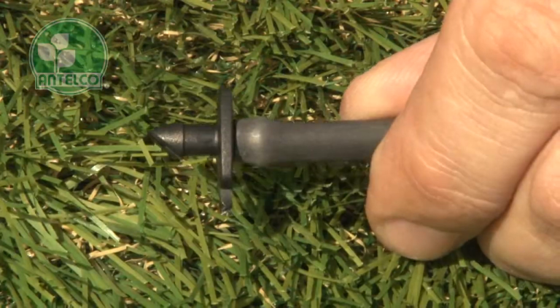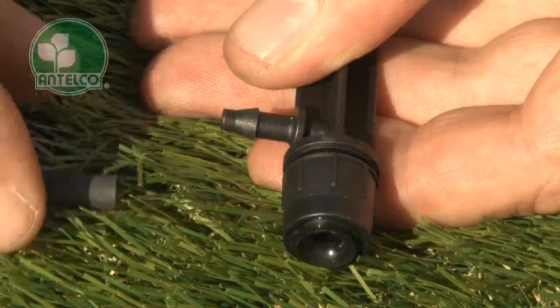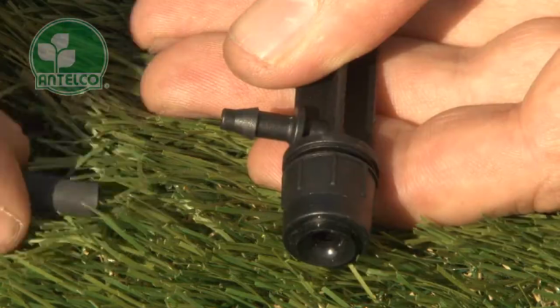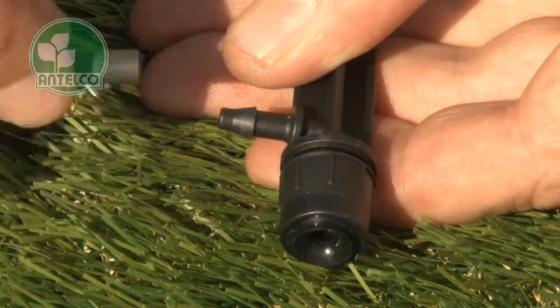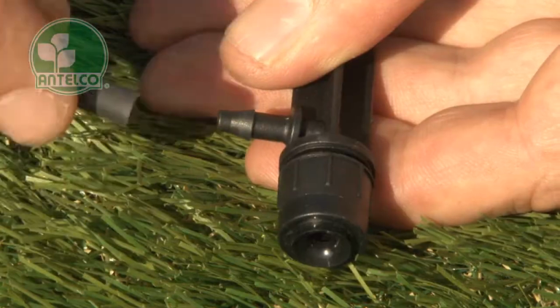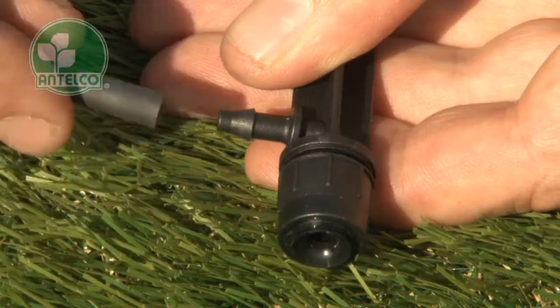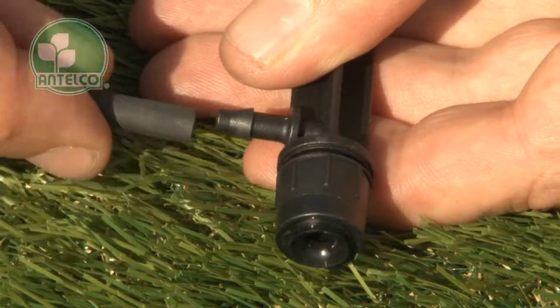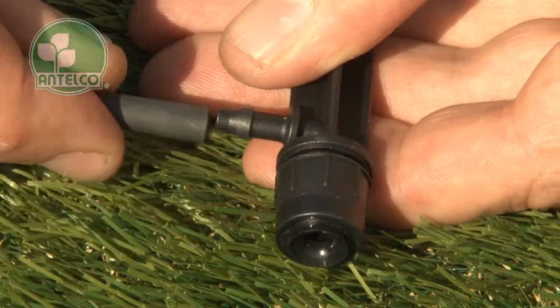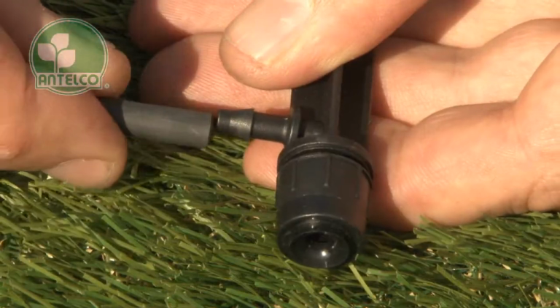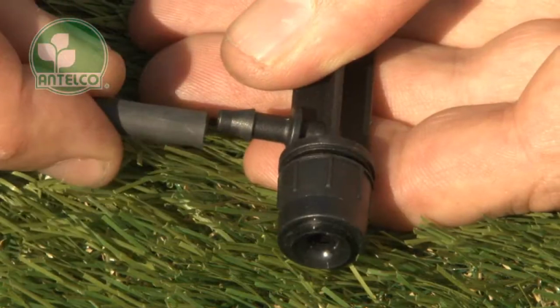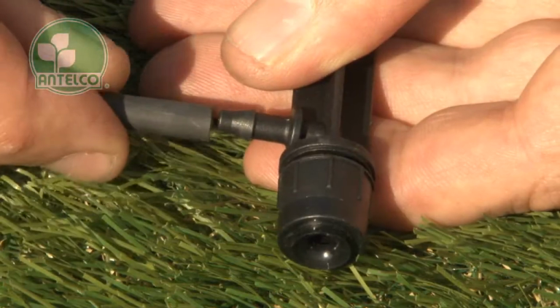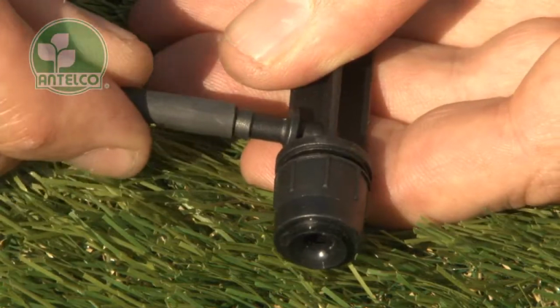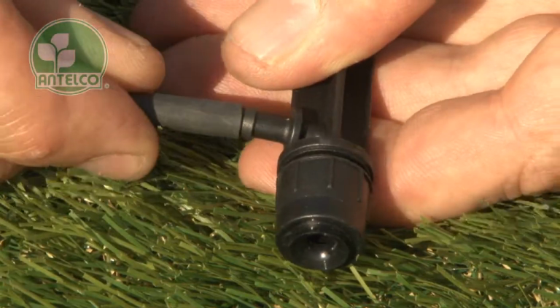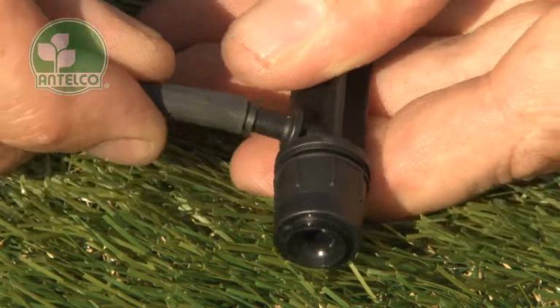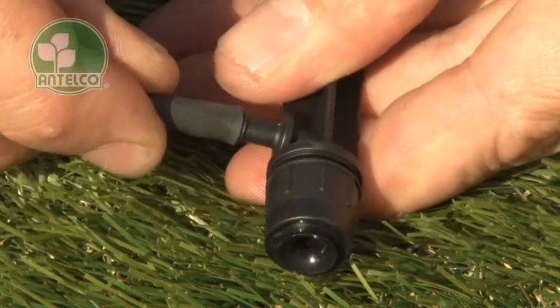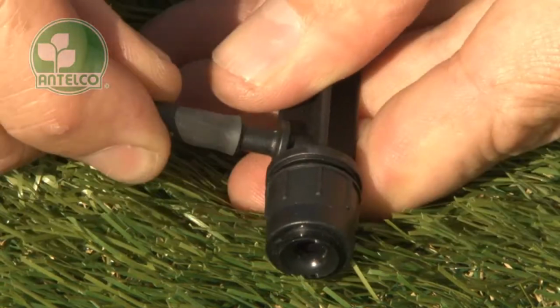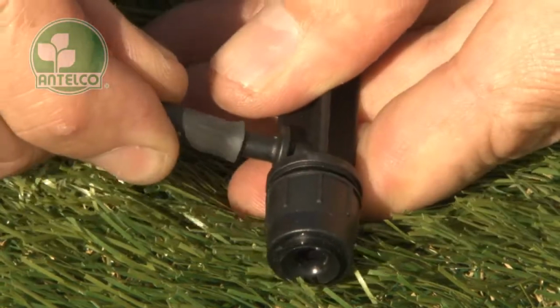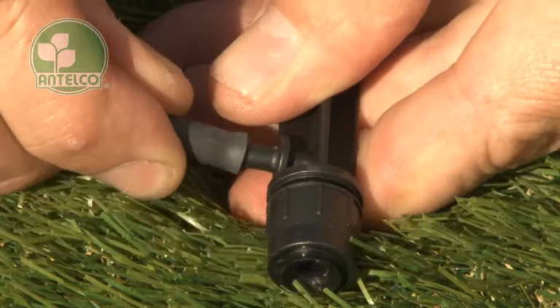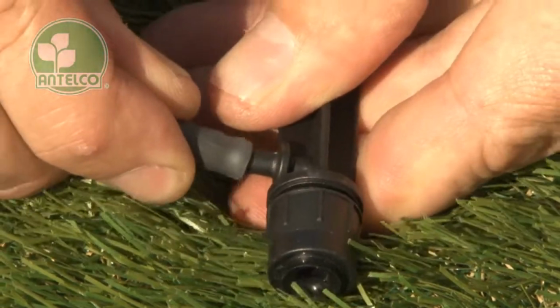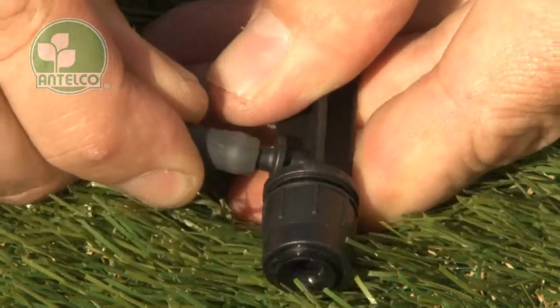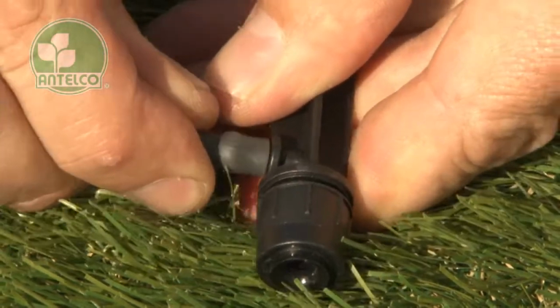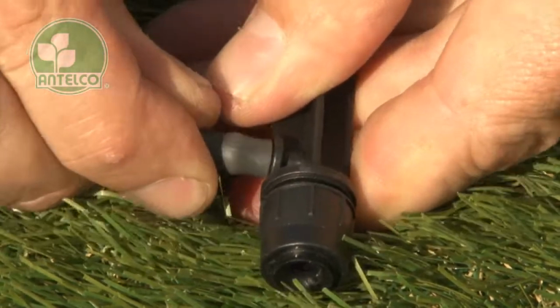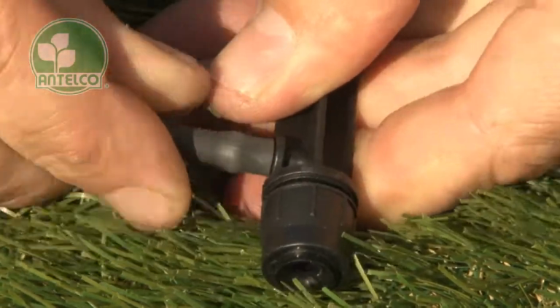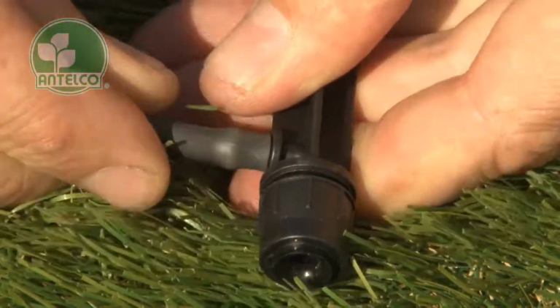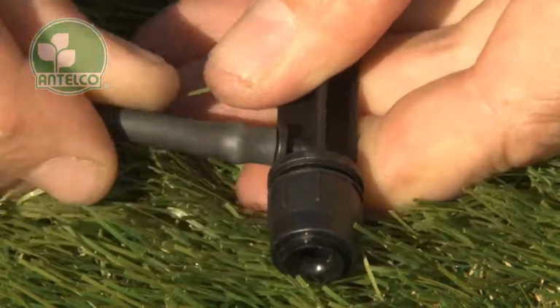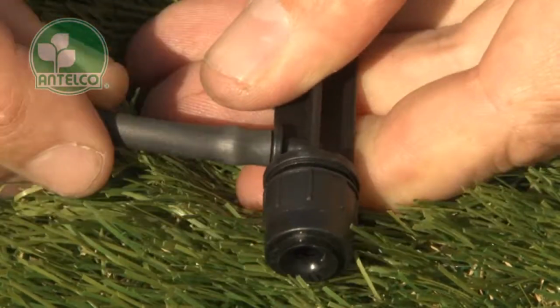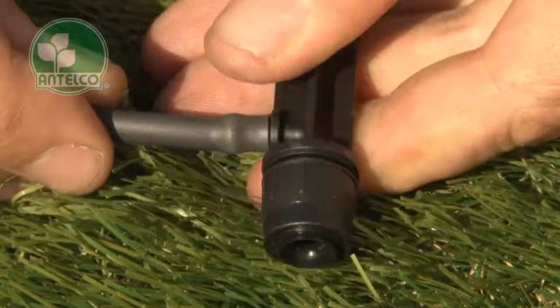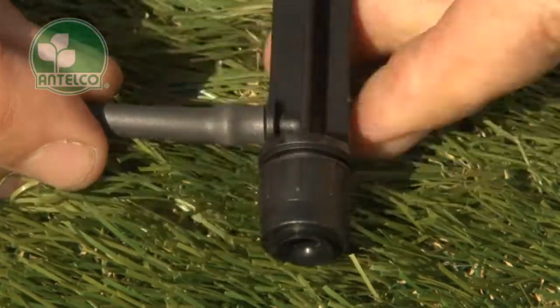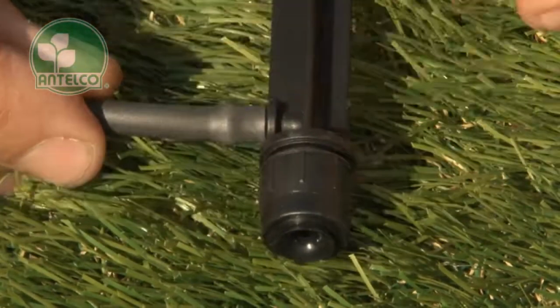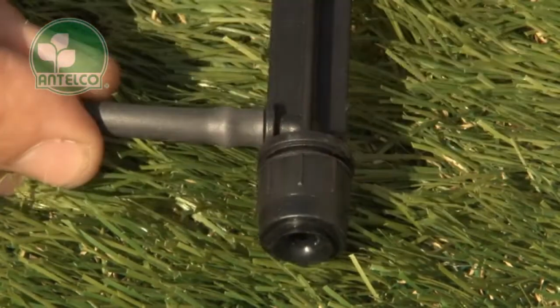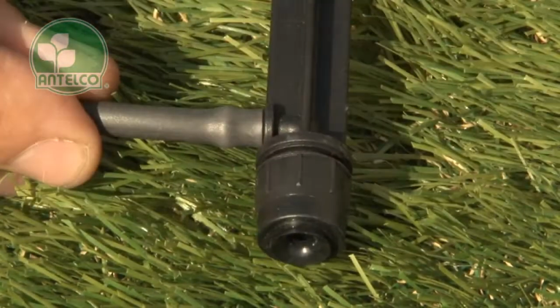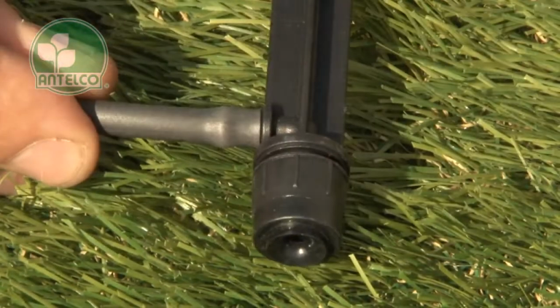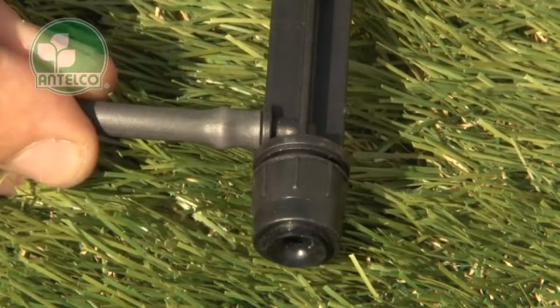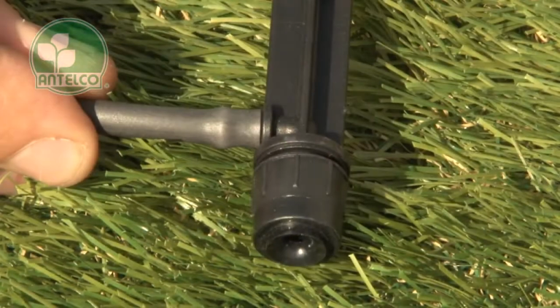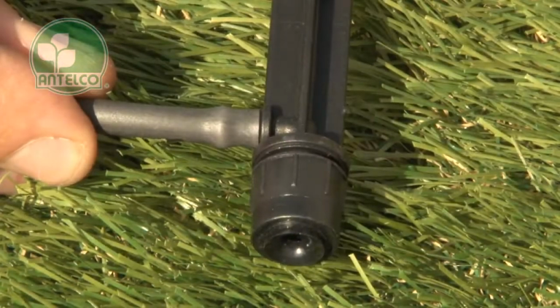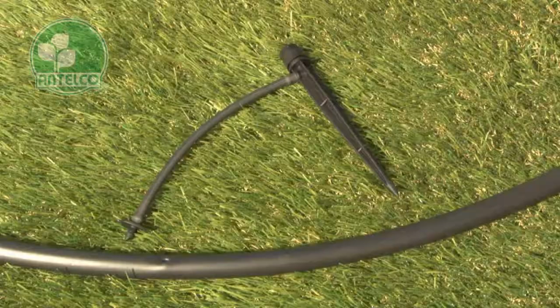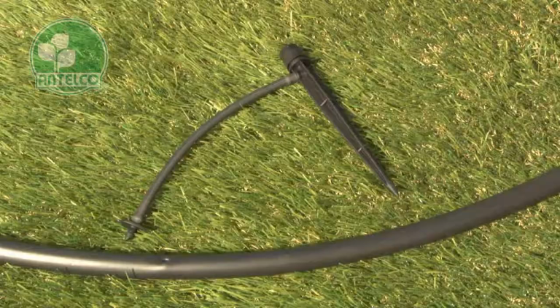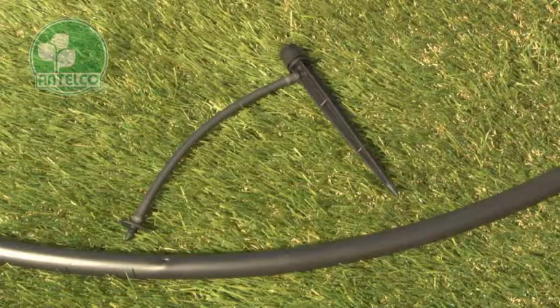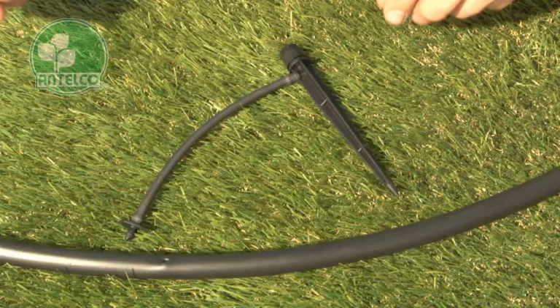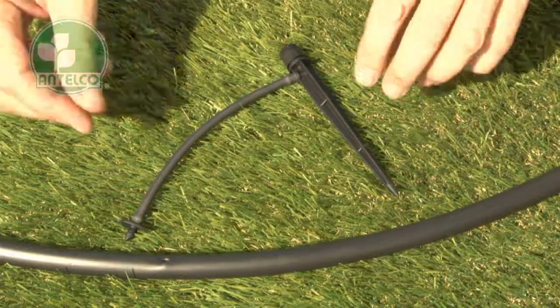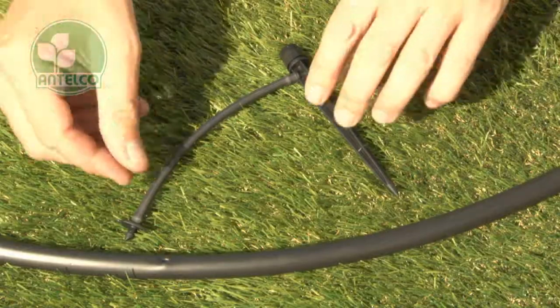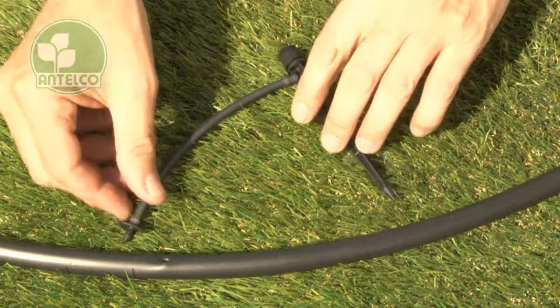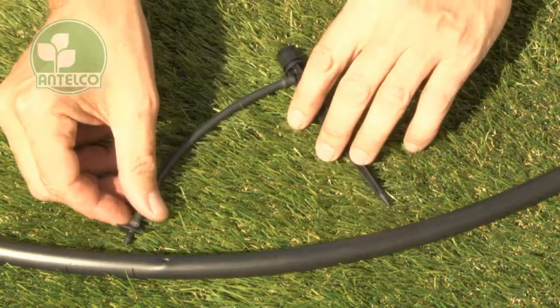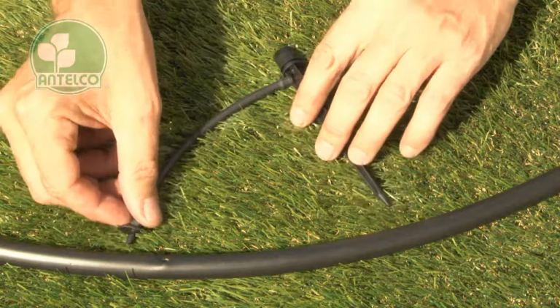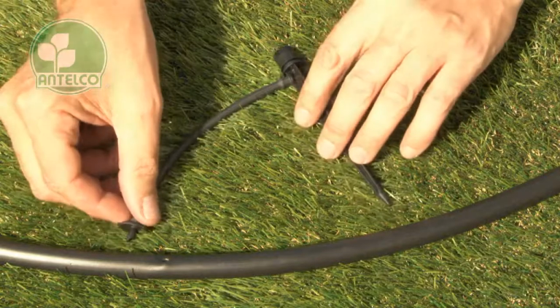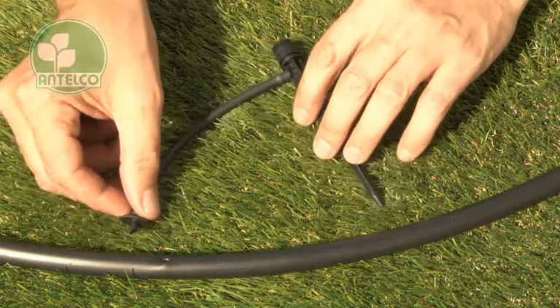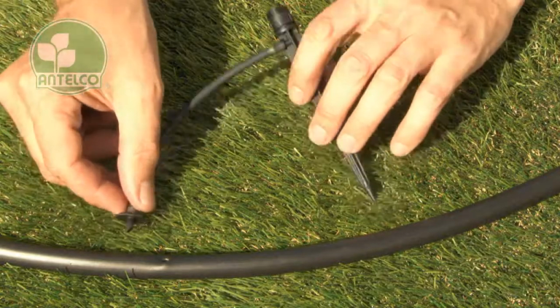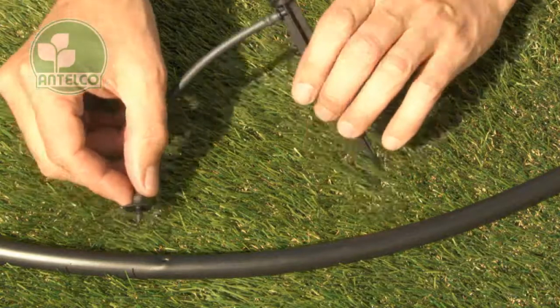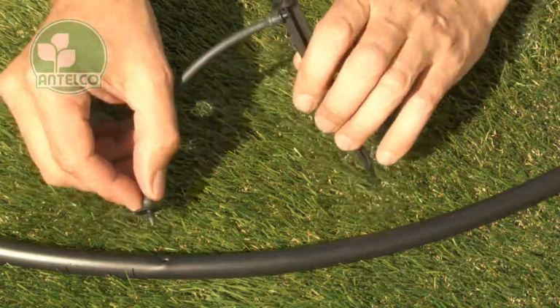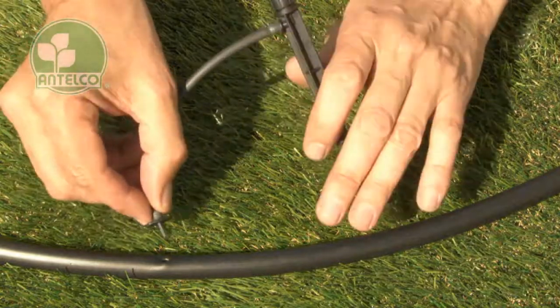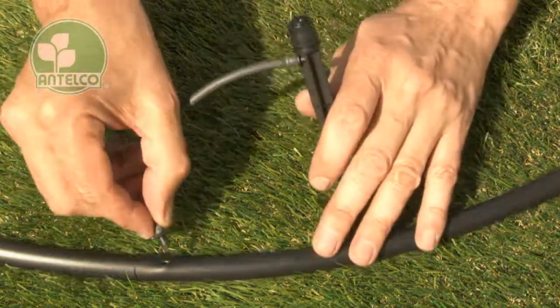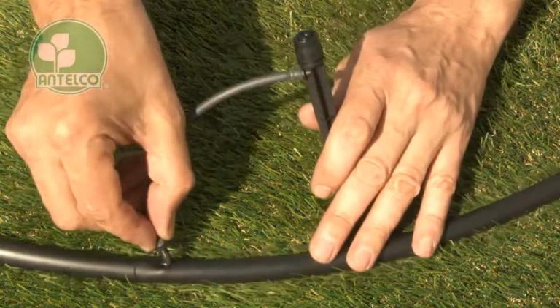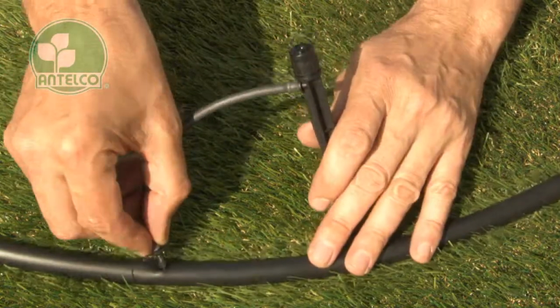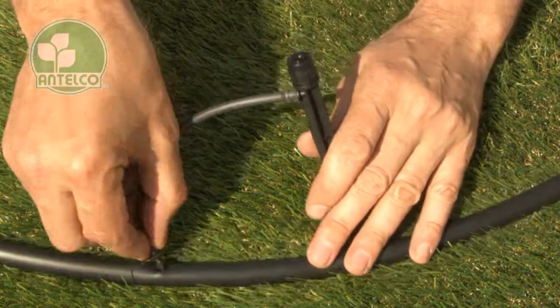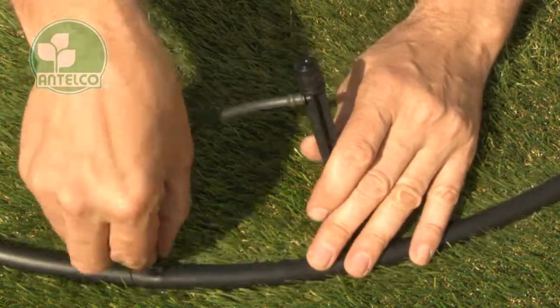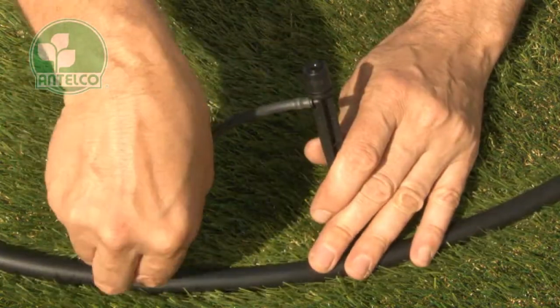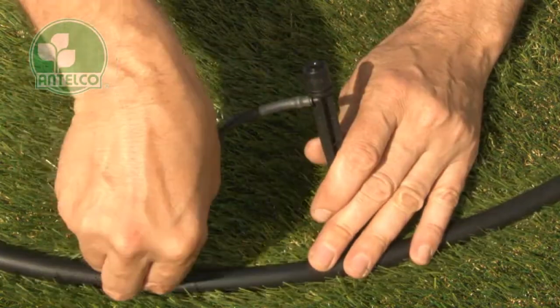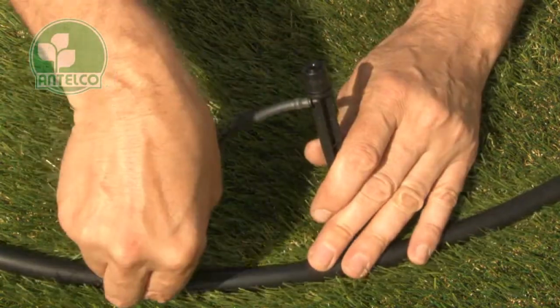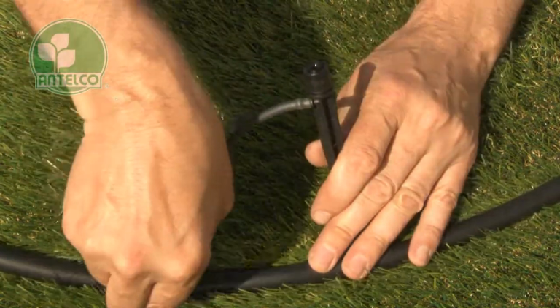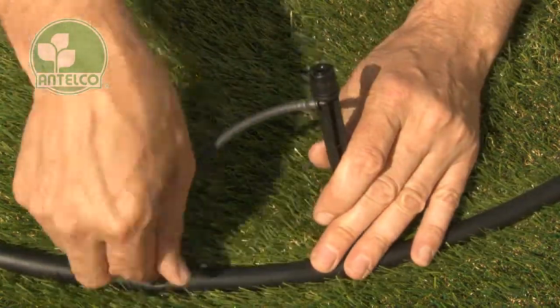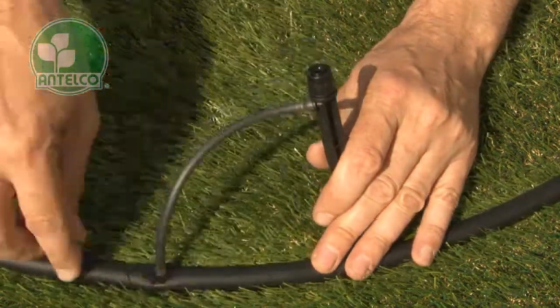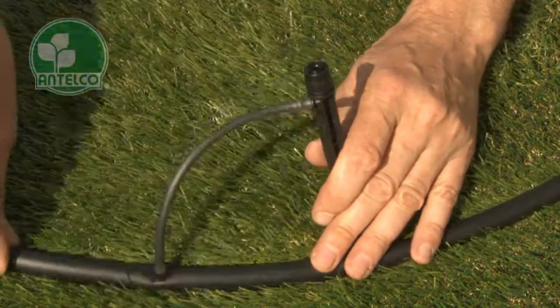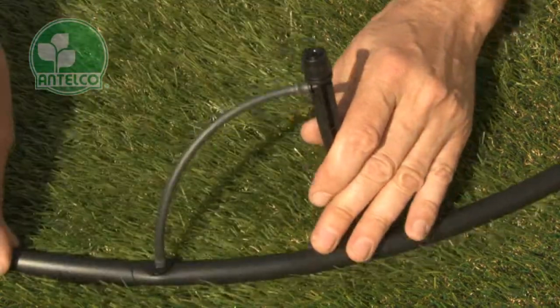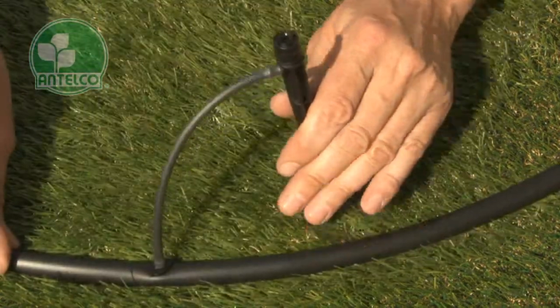Push the other end of the tube onto the barb on the spike. Then push the adapter into a pre-punched hole in your LDPE lateral.